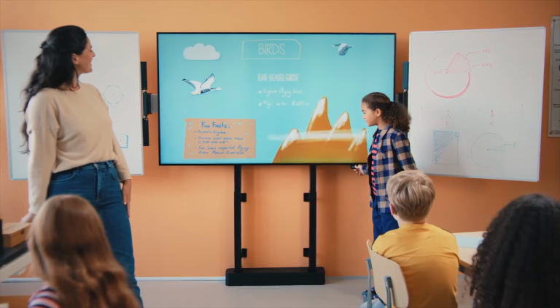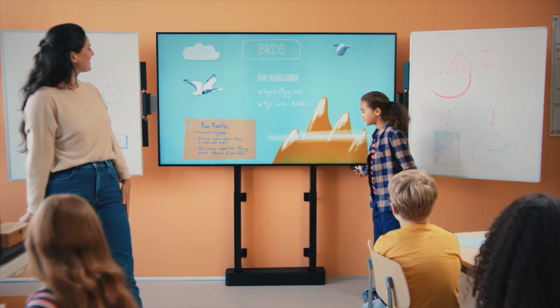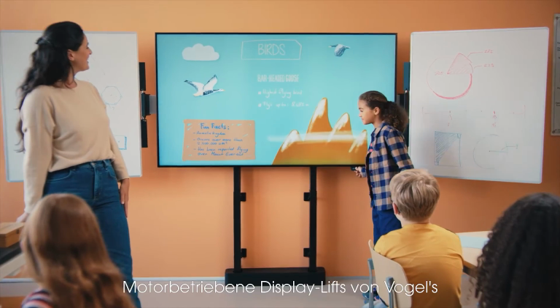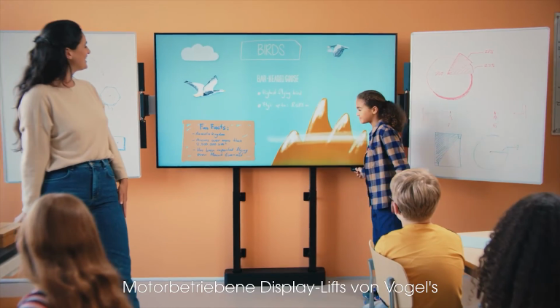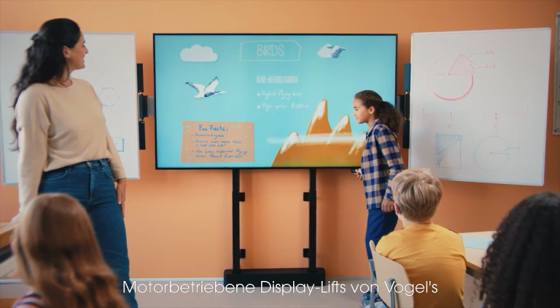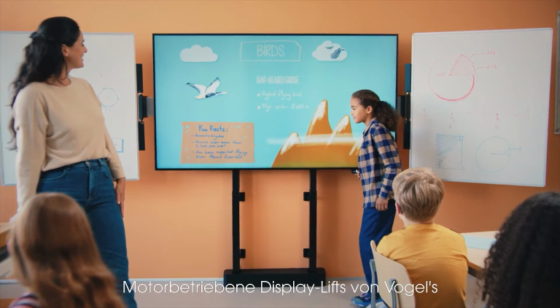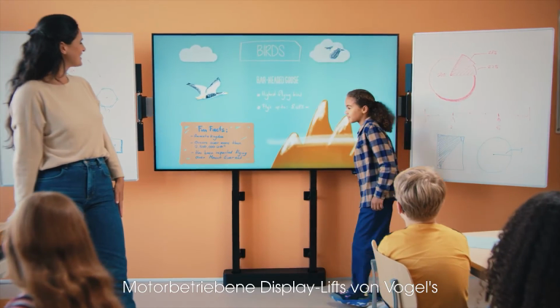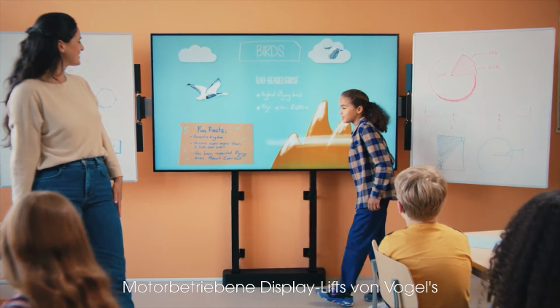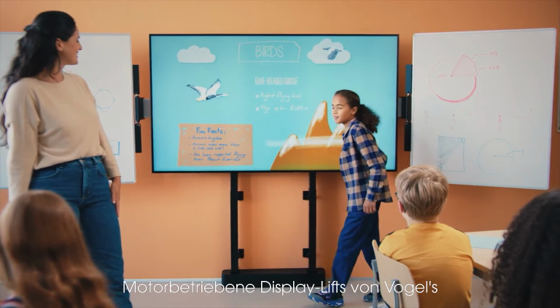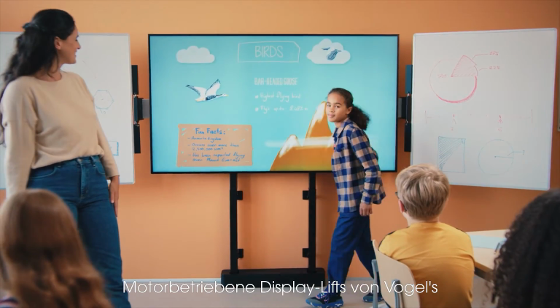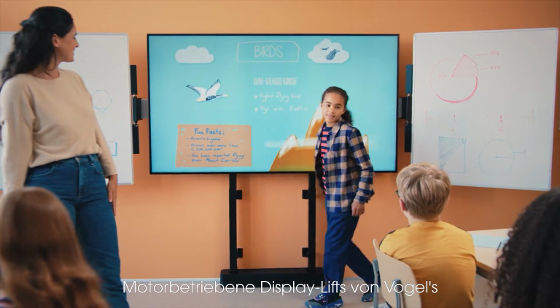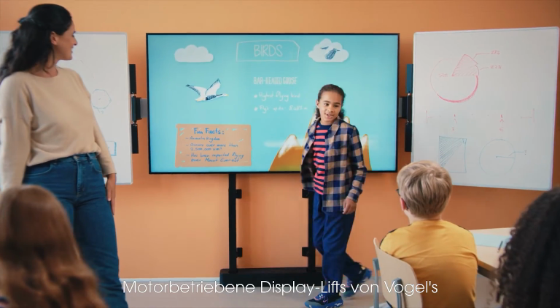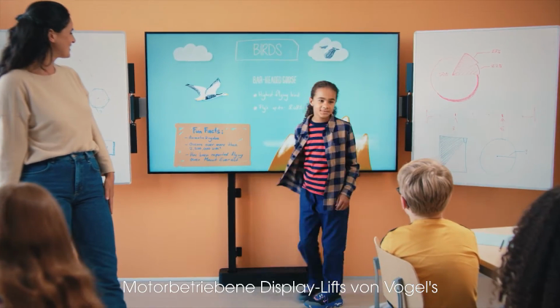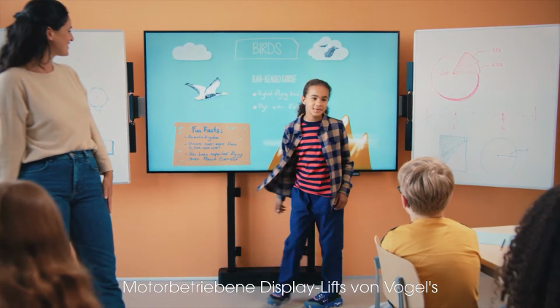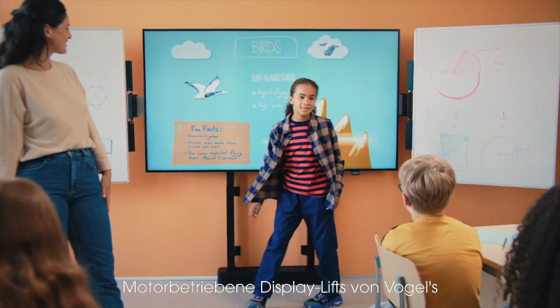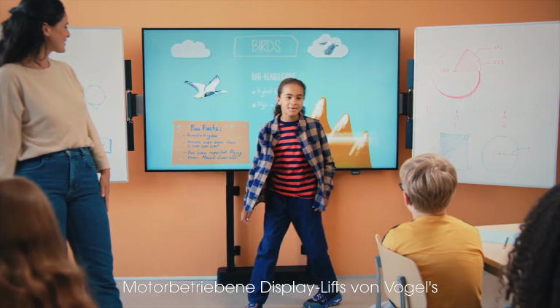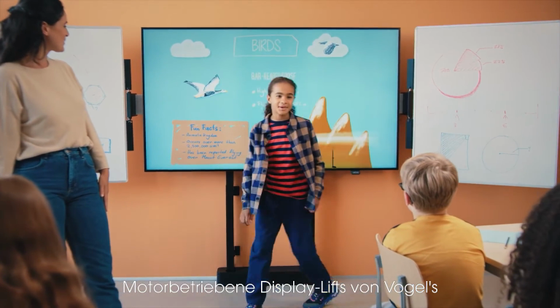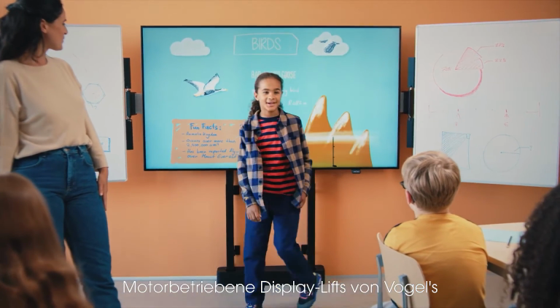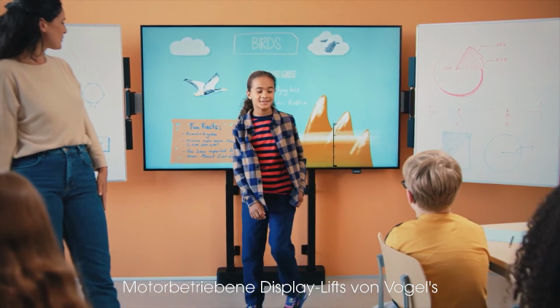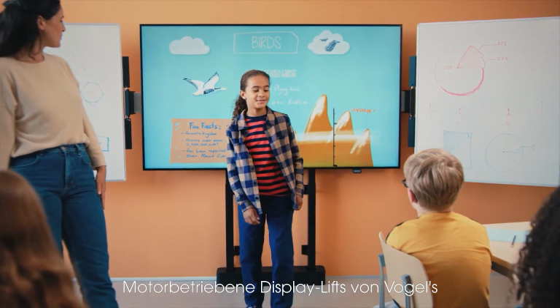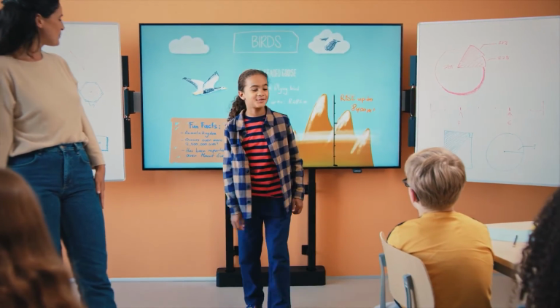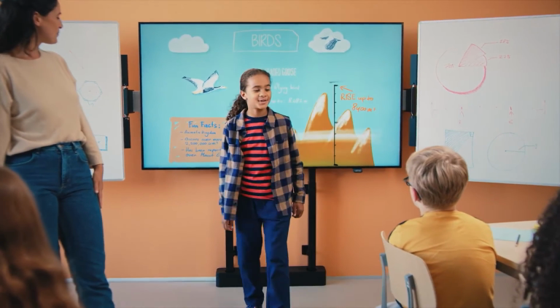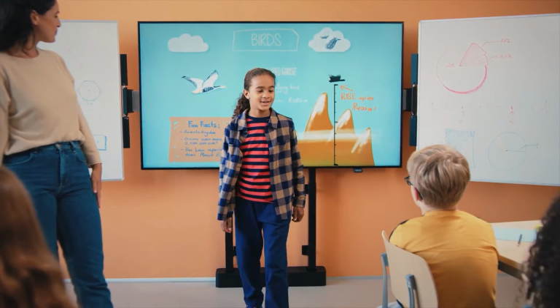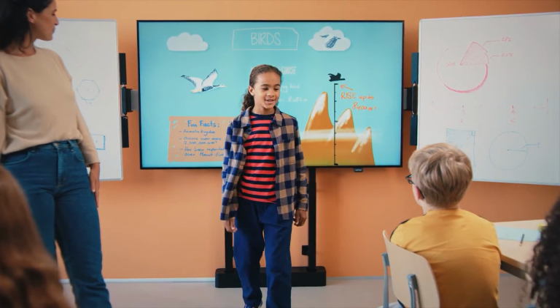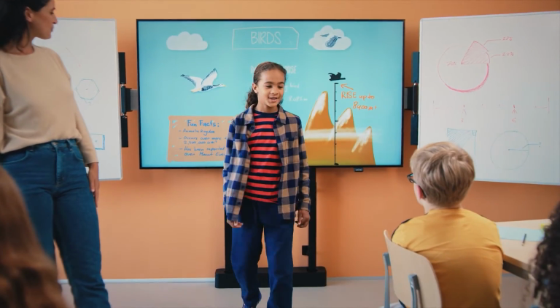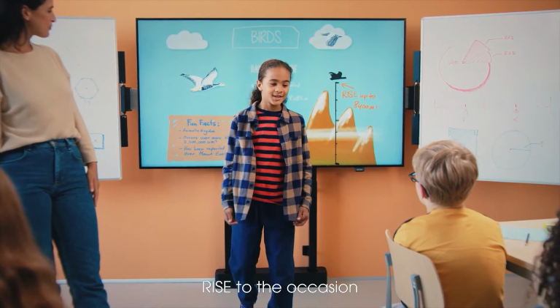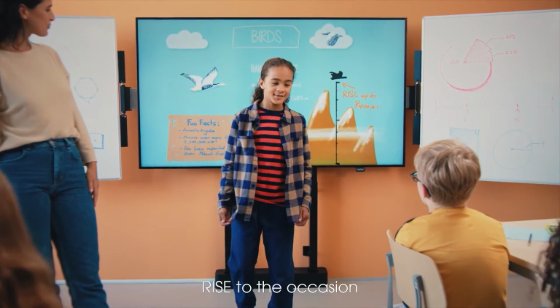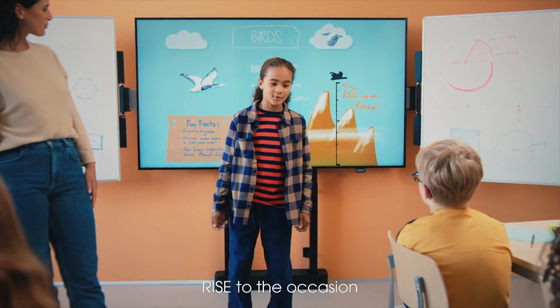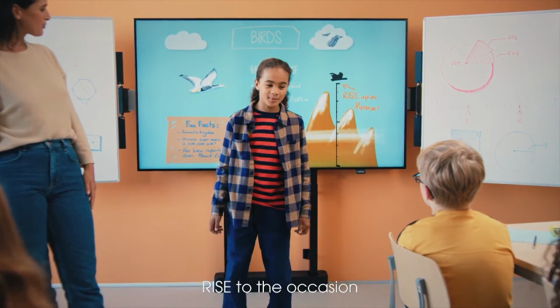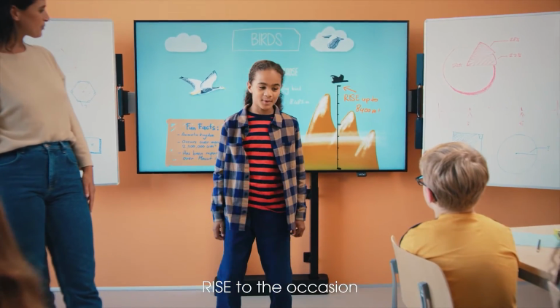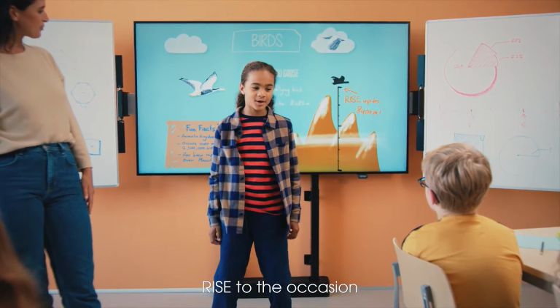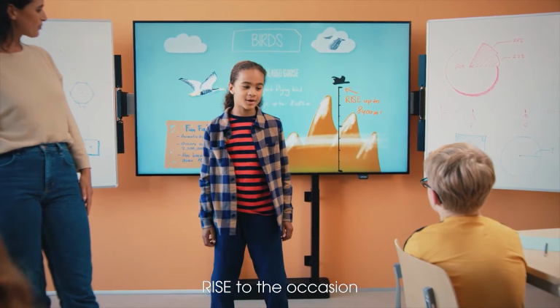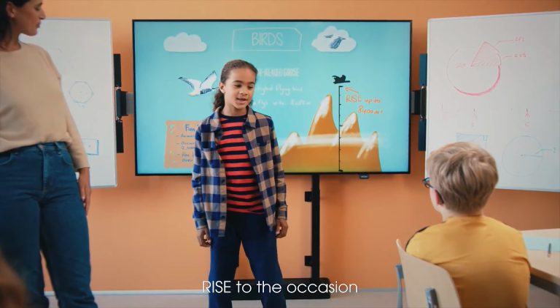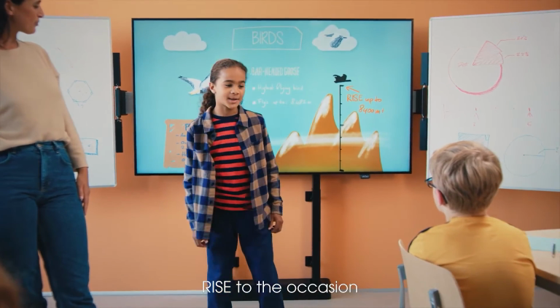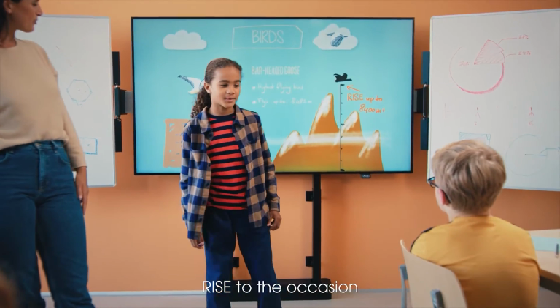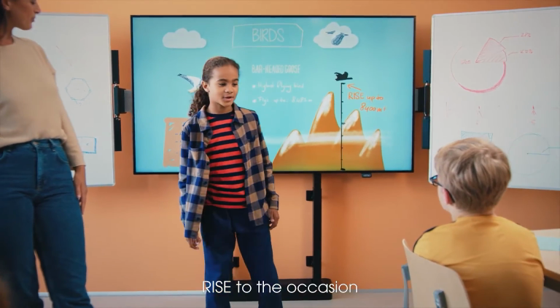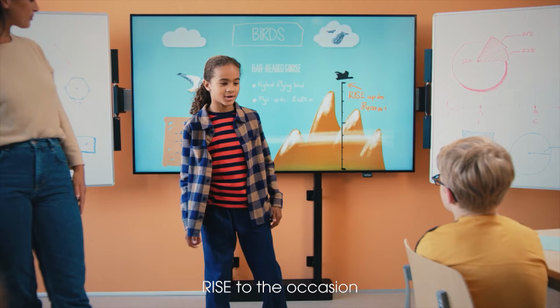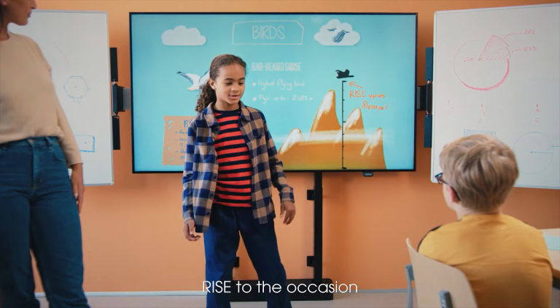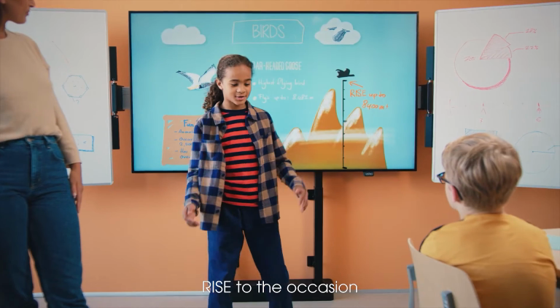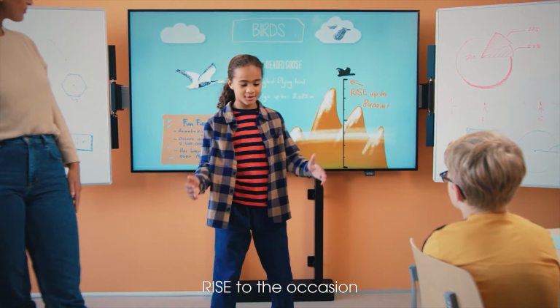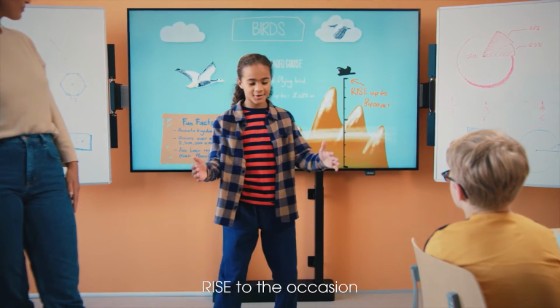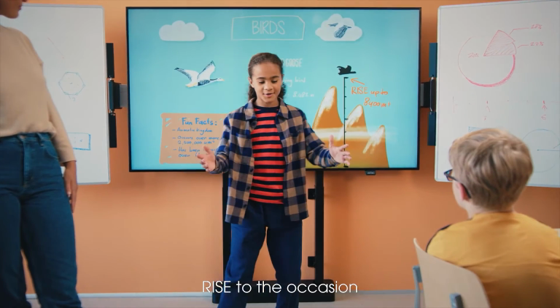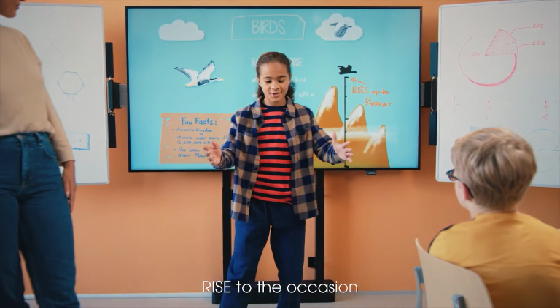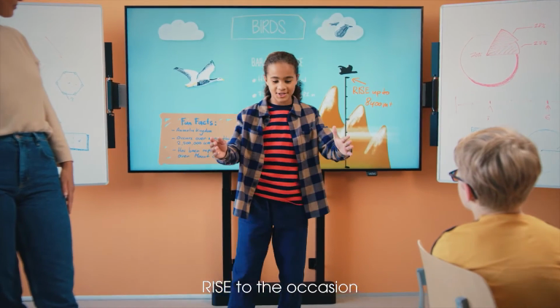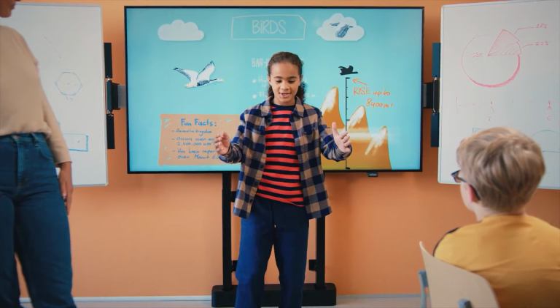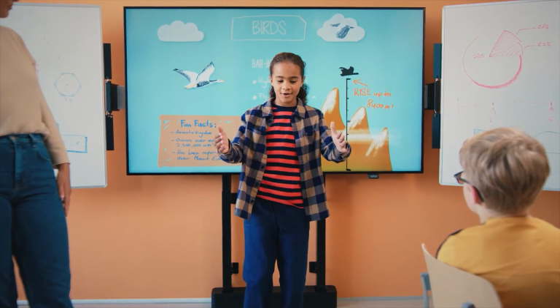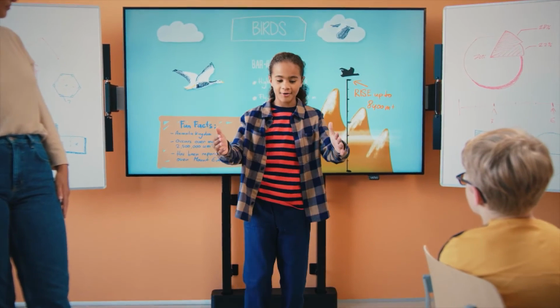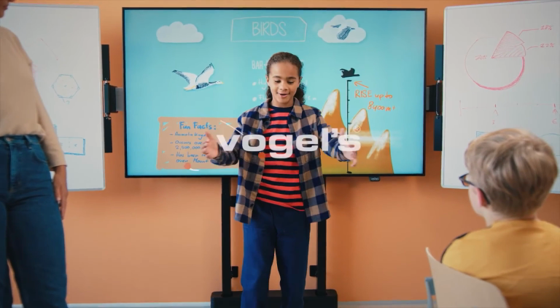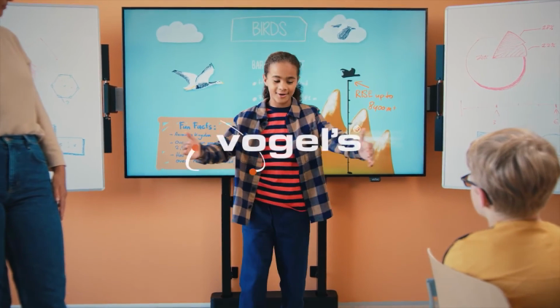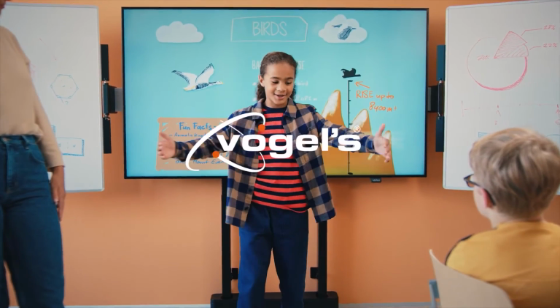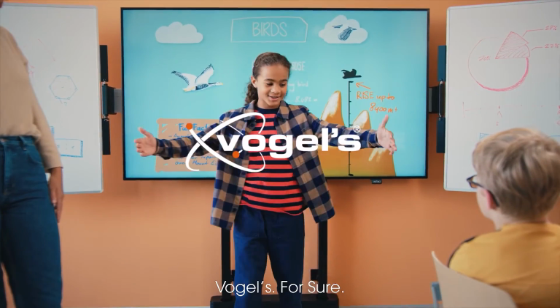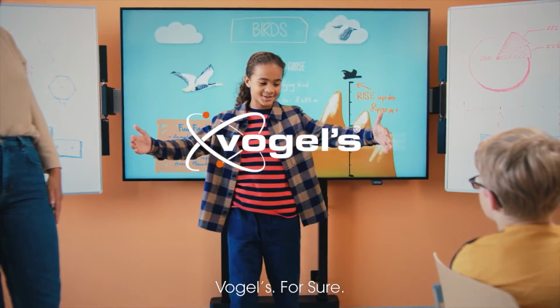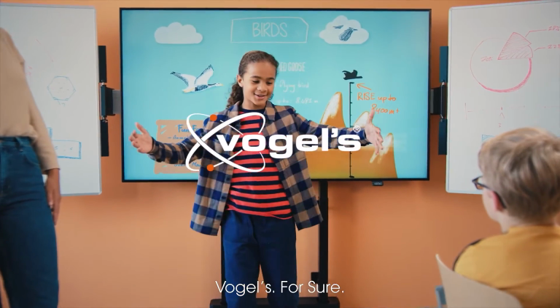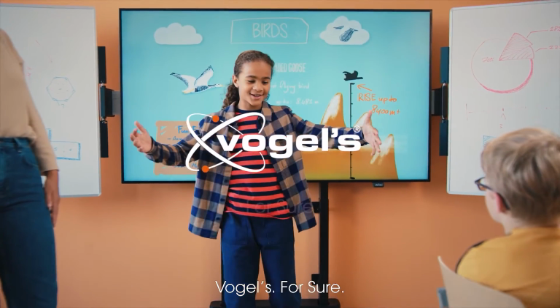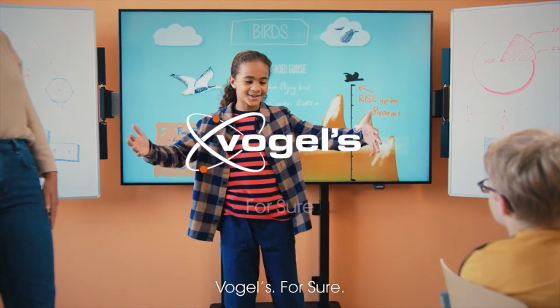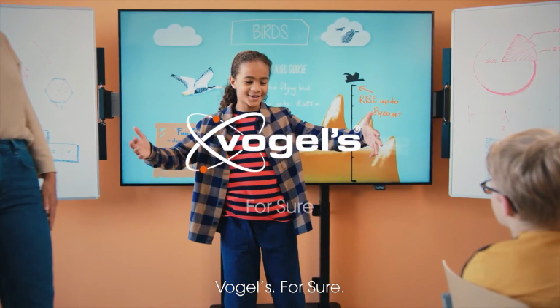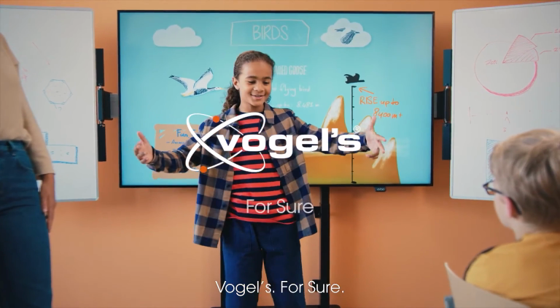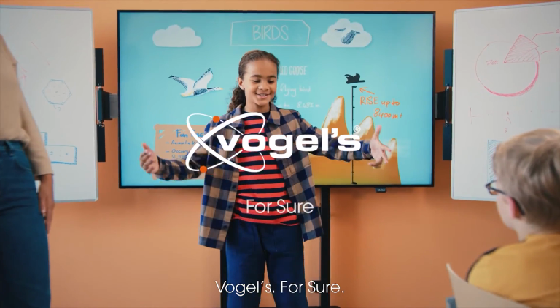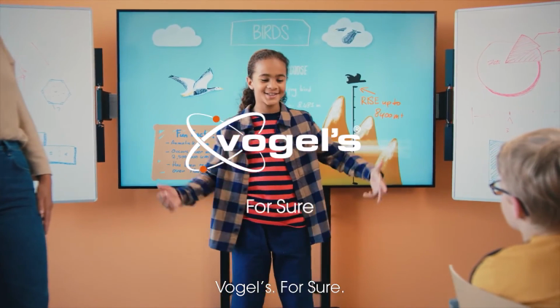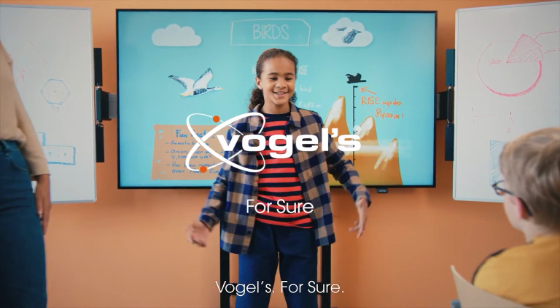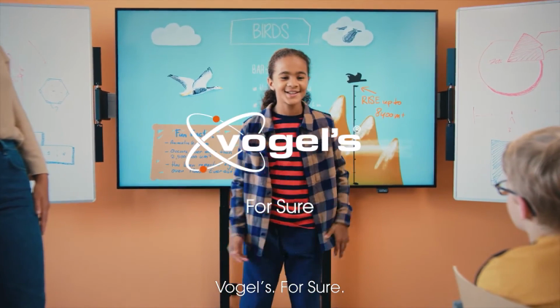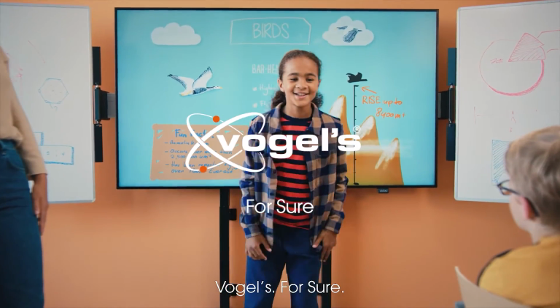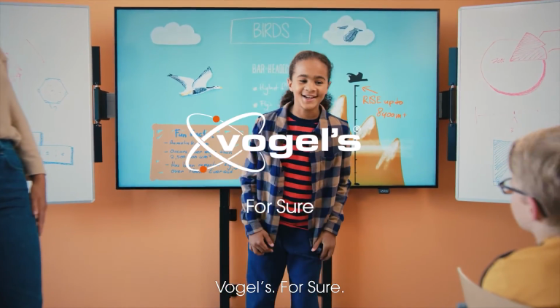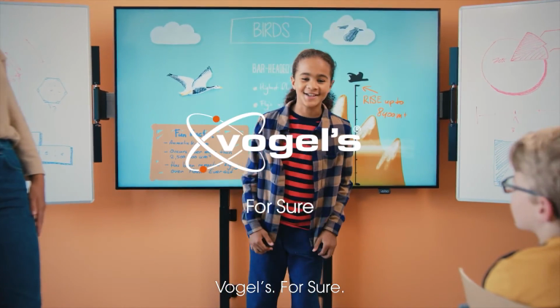Pohol's motorized display lifts. RISE to the occasion. Pohol's, for sure.